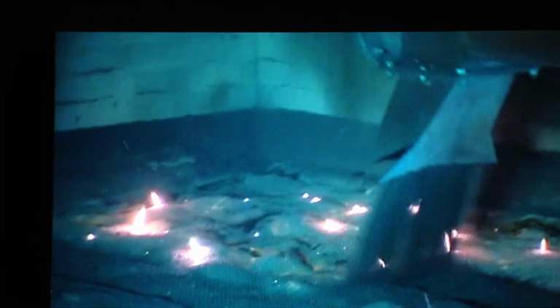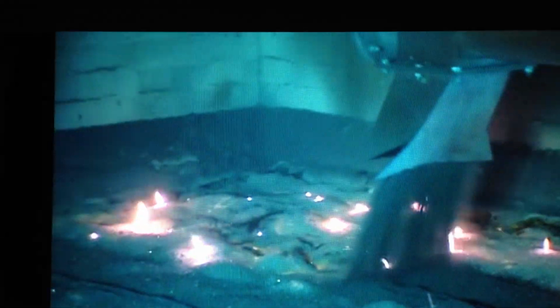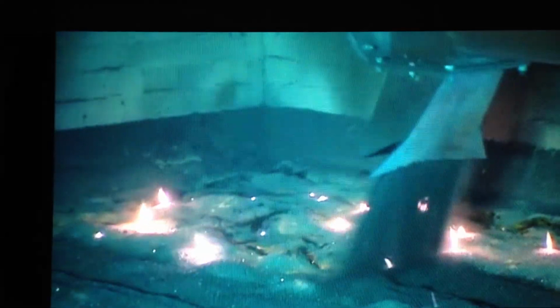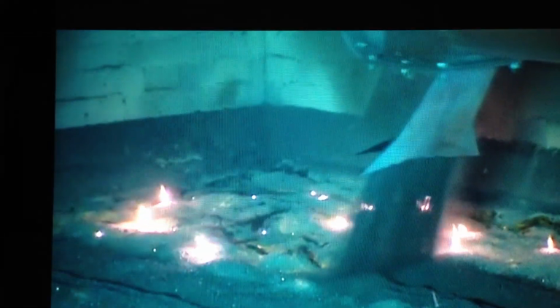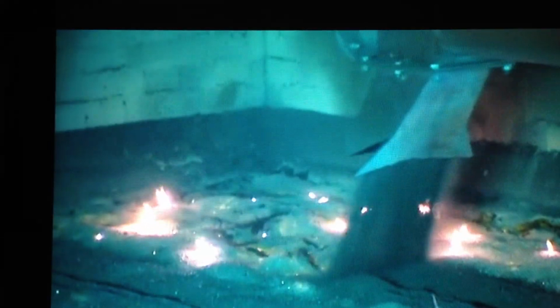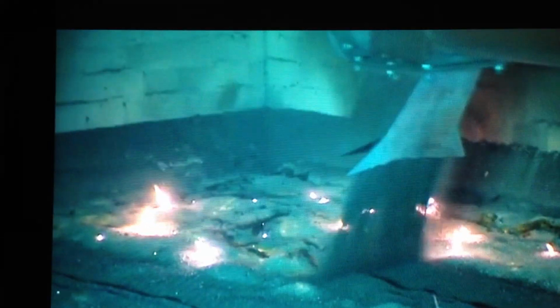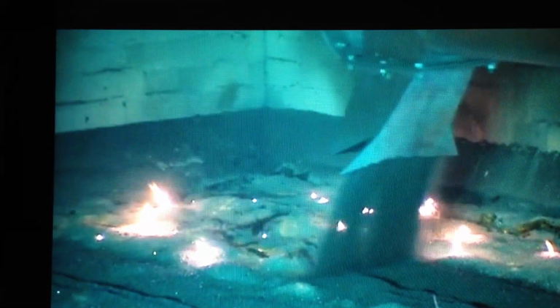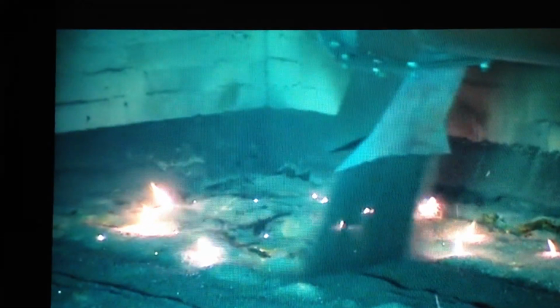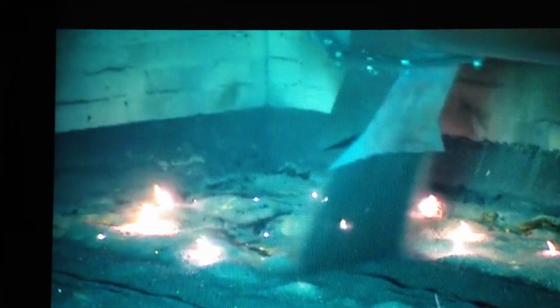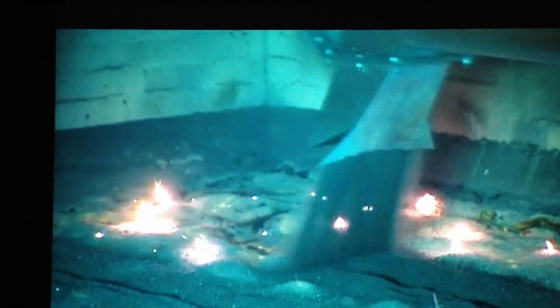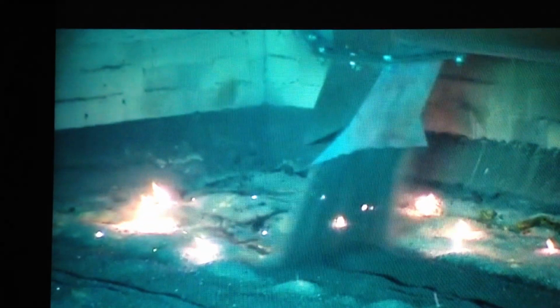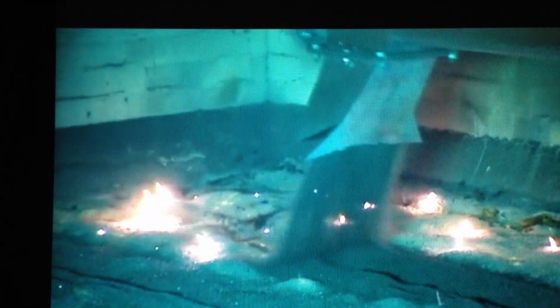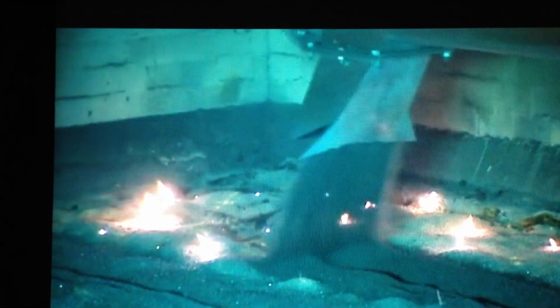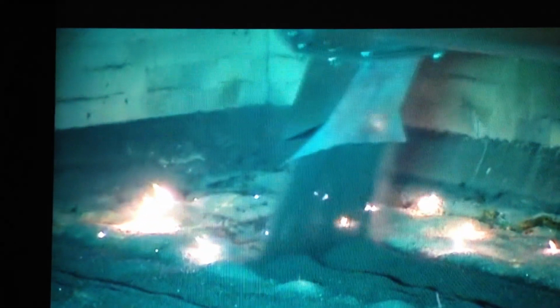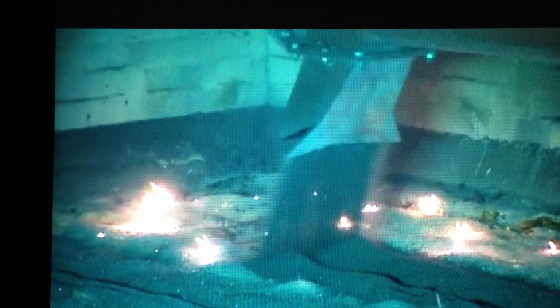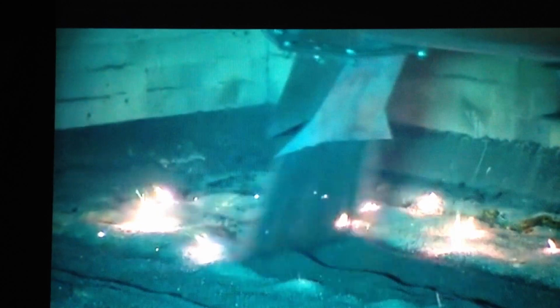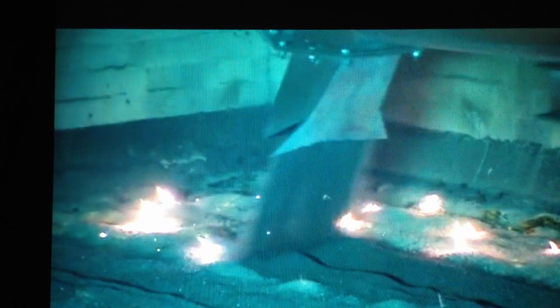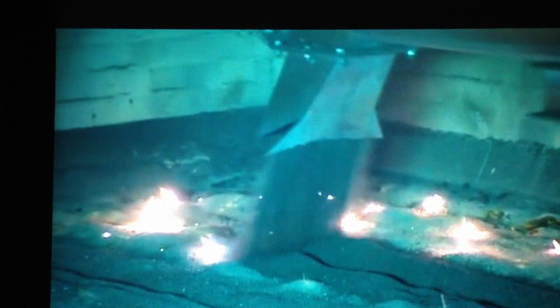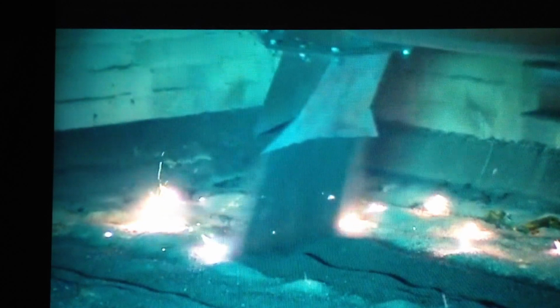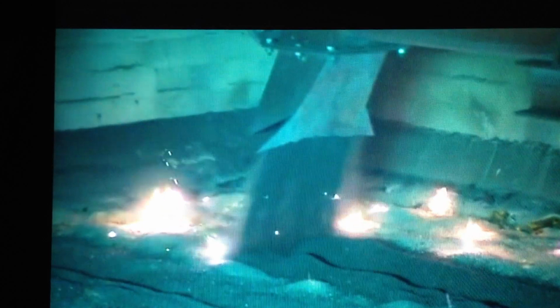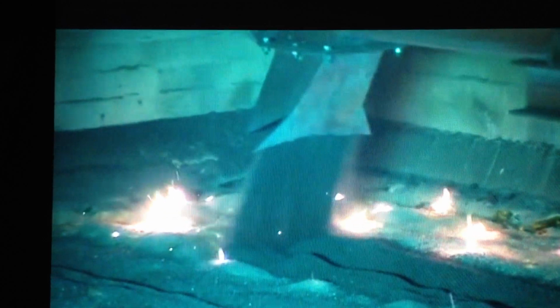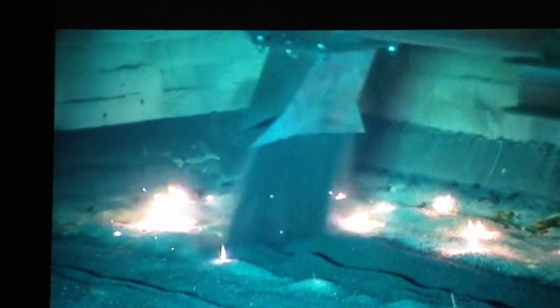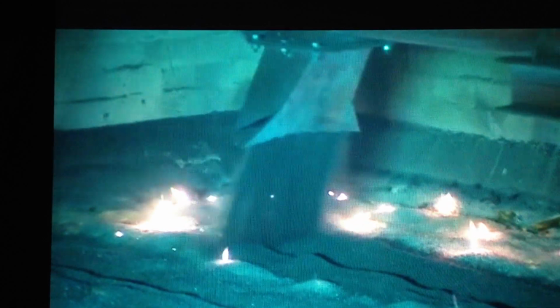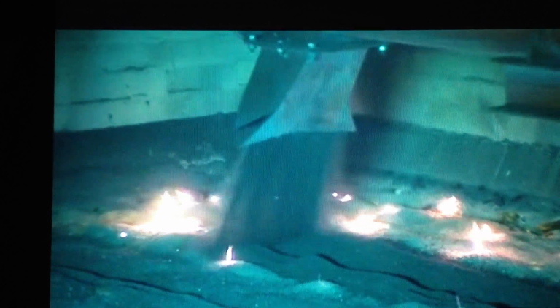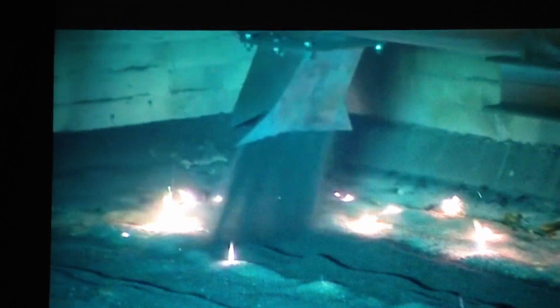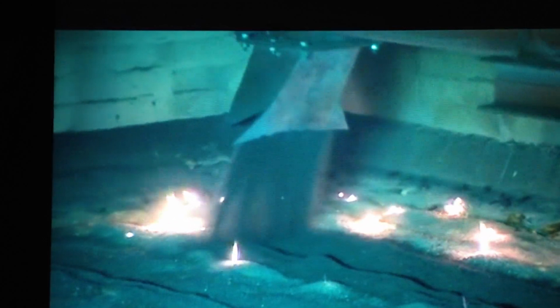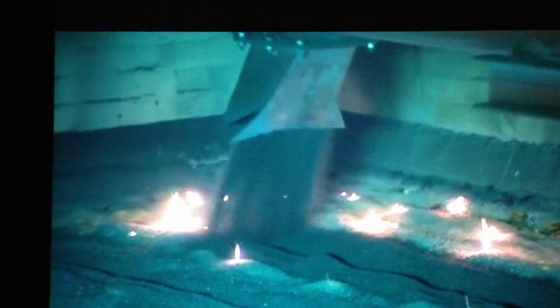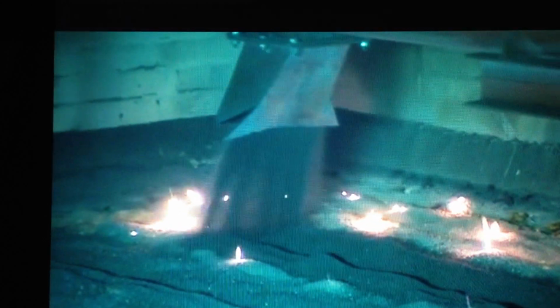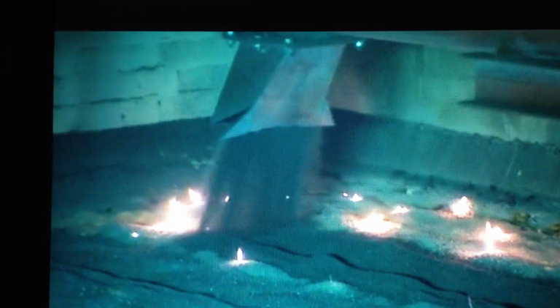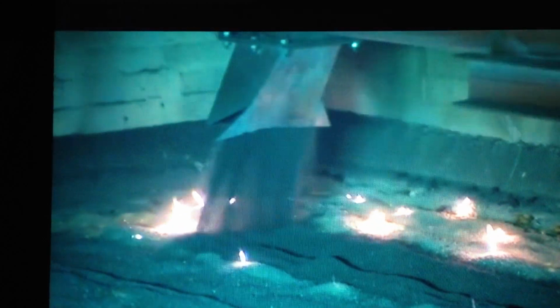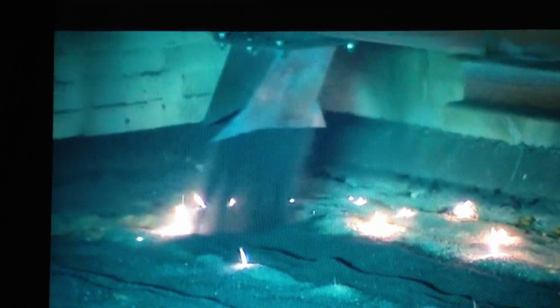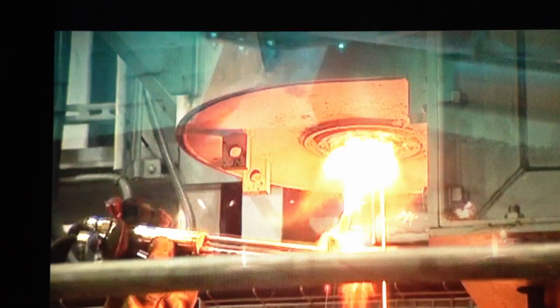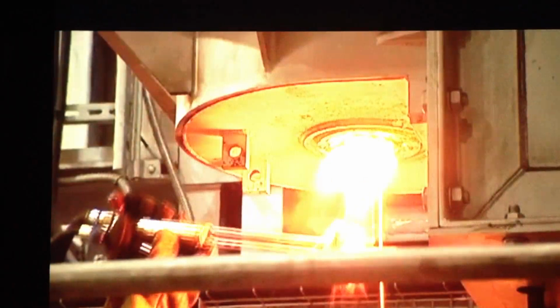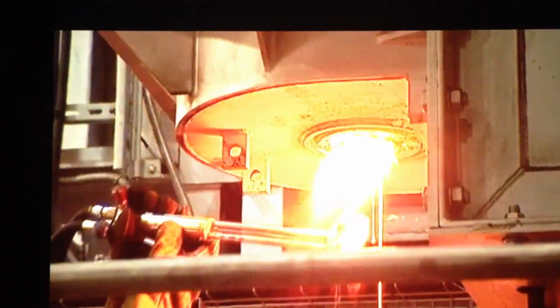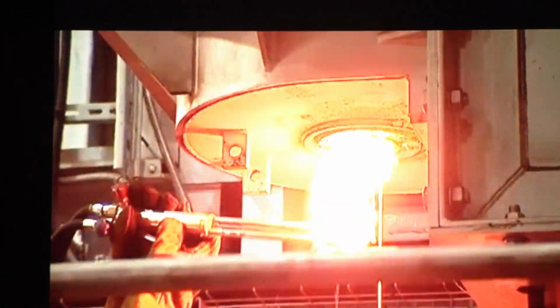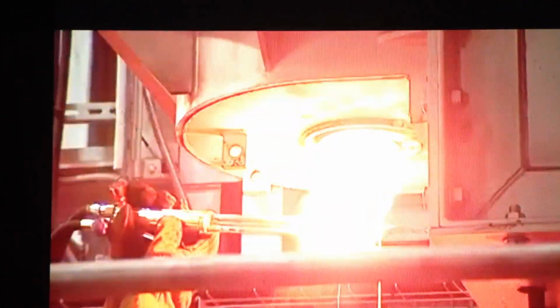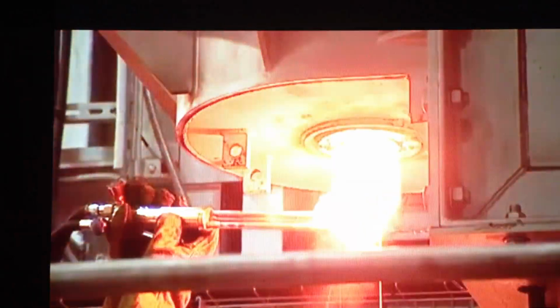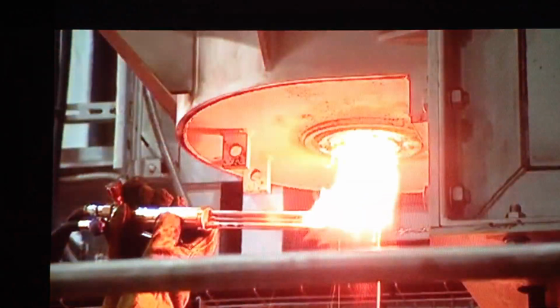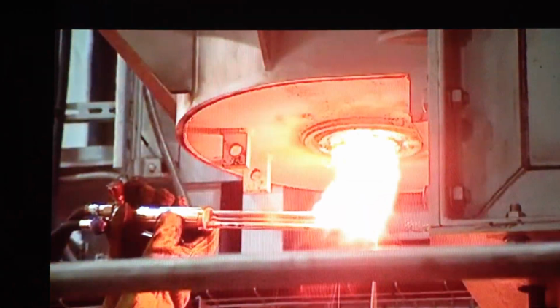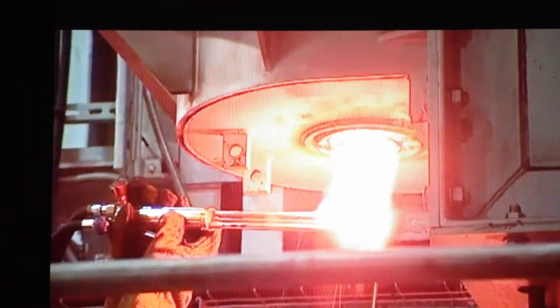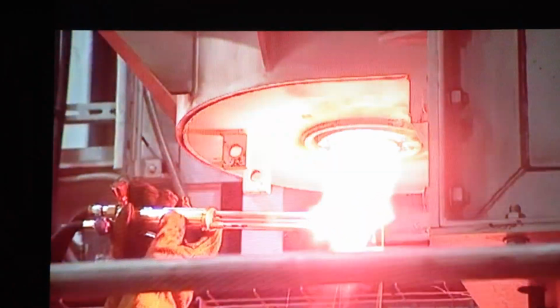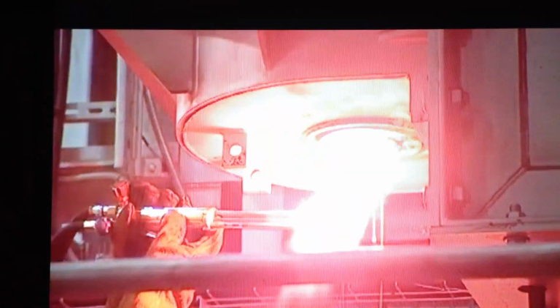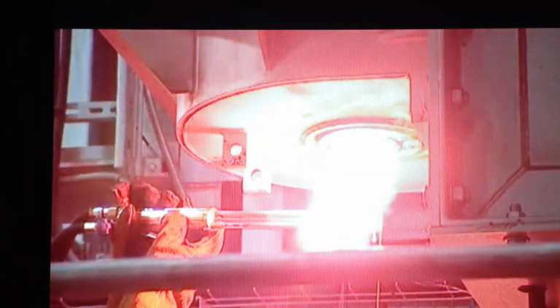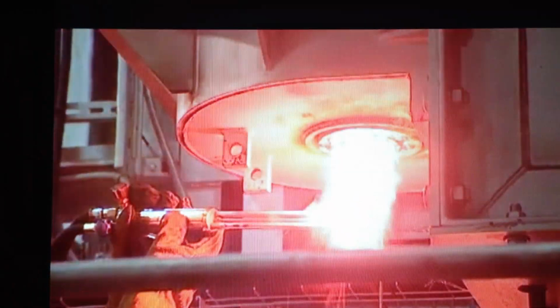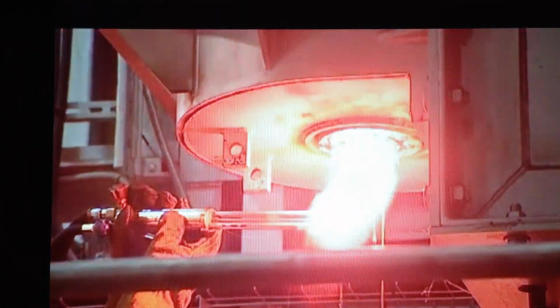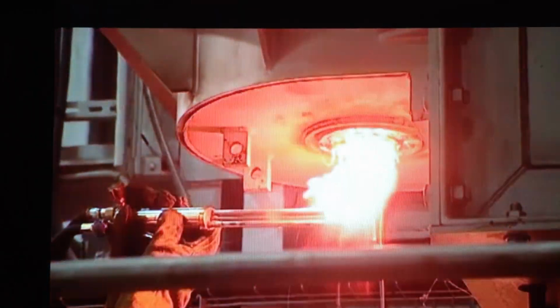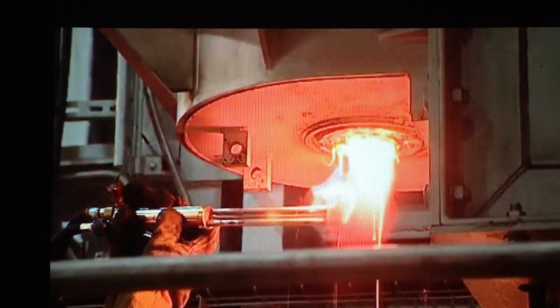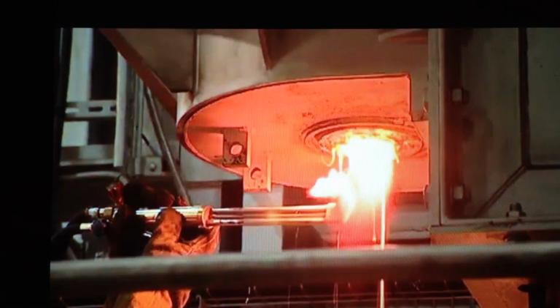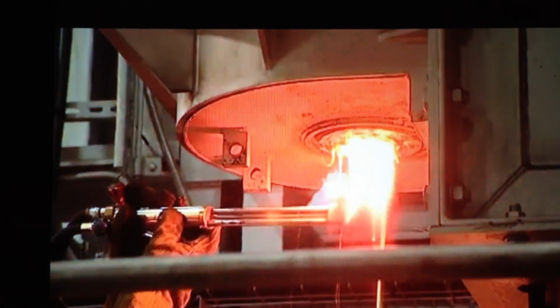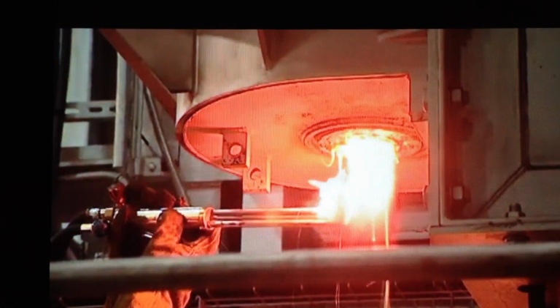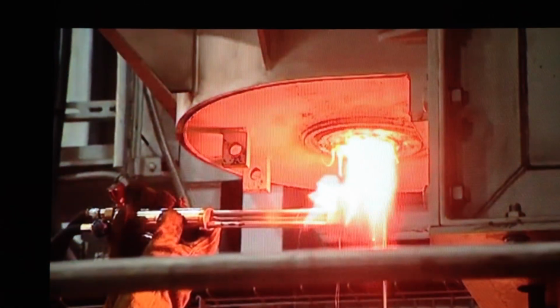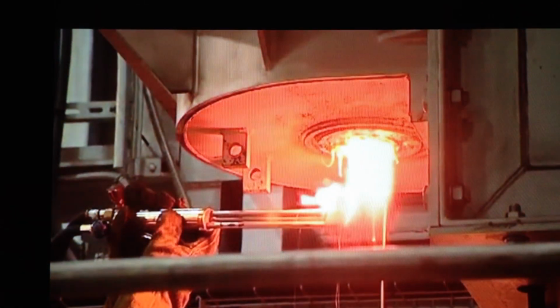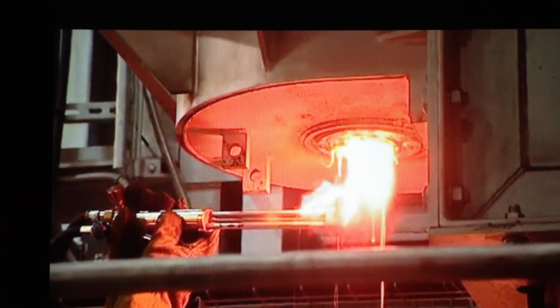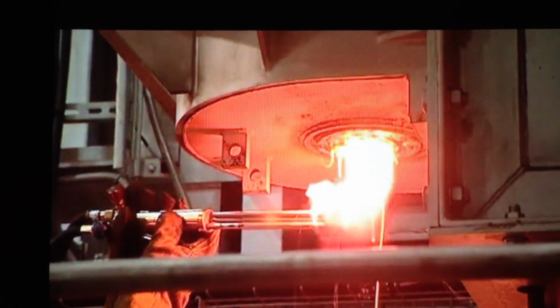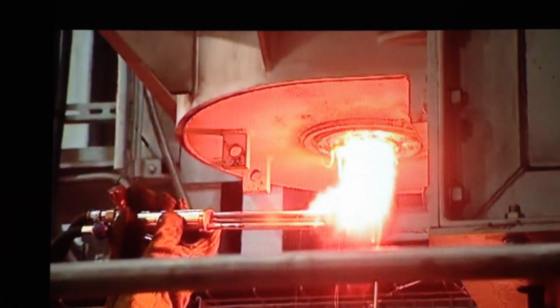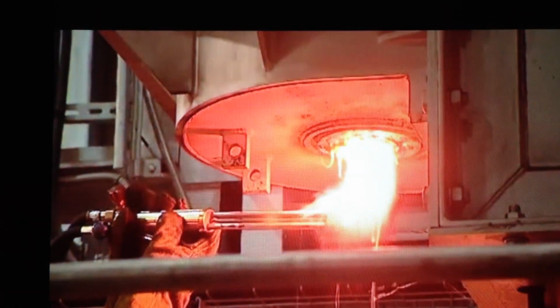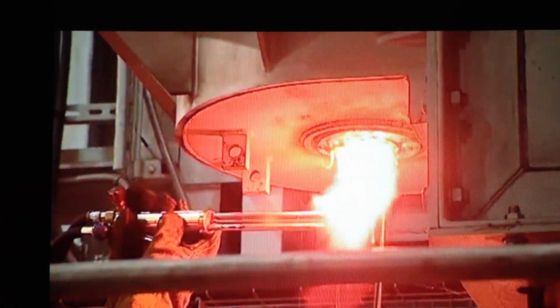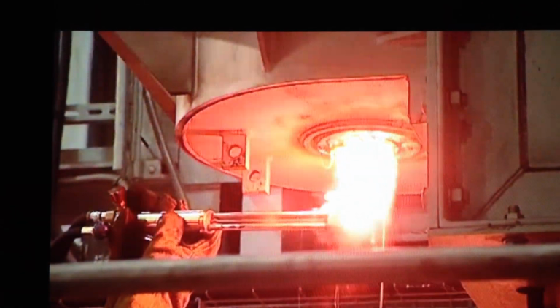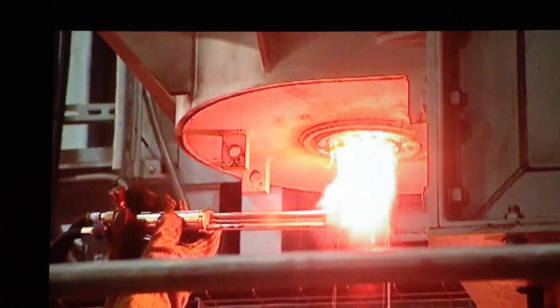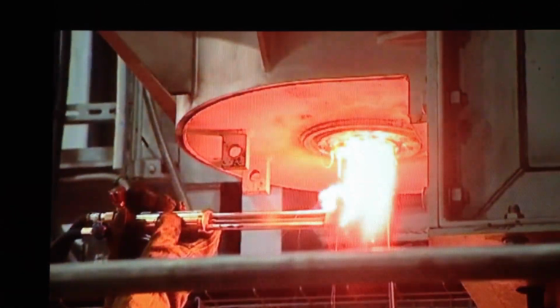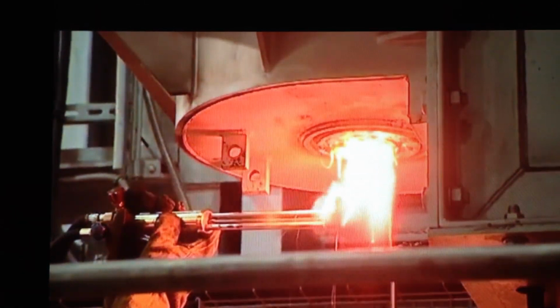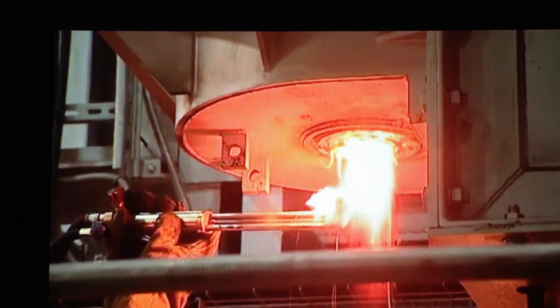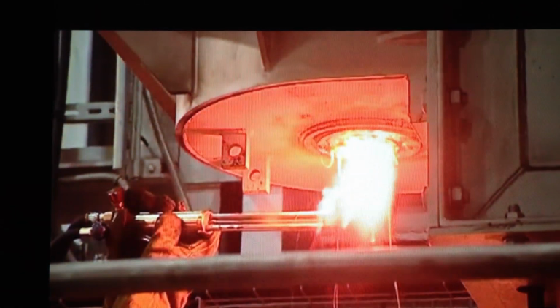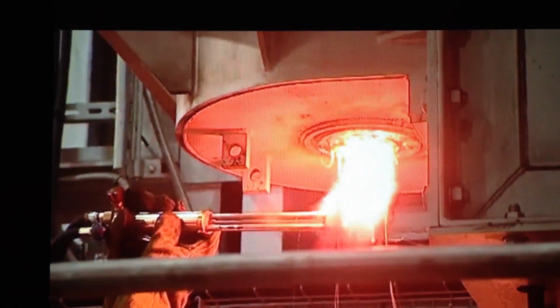A furnace at the heart of the green economy. Tom Savidas, Sittingbourne, for Meridian tonight.